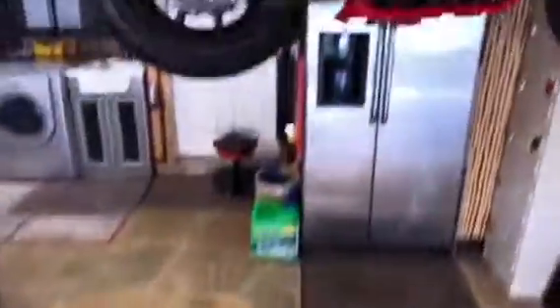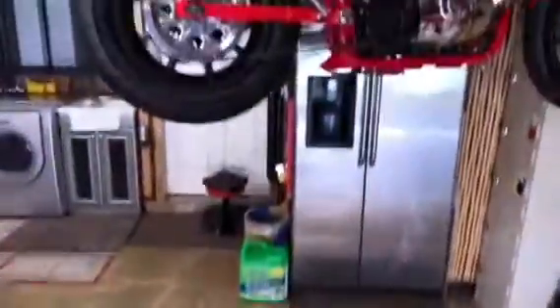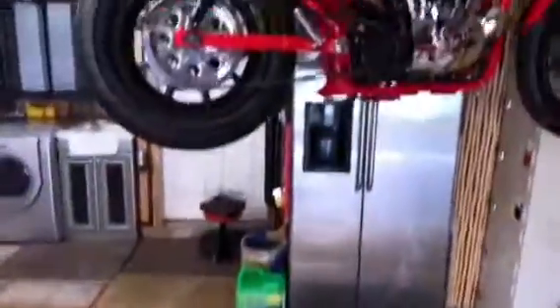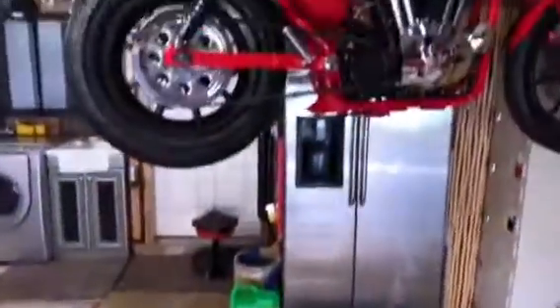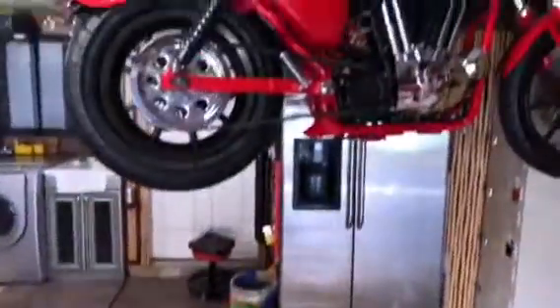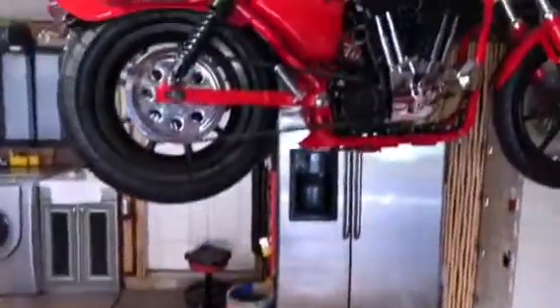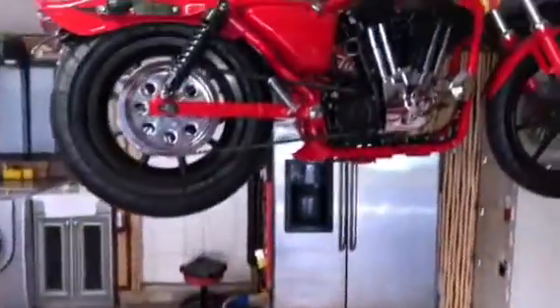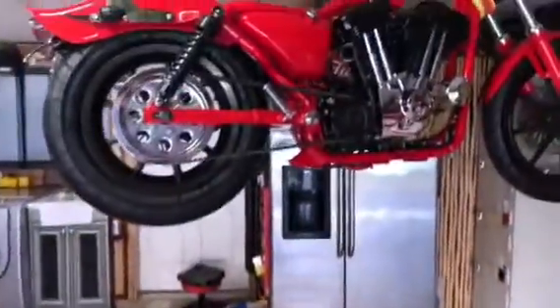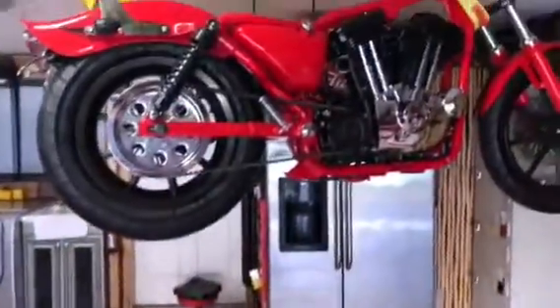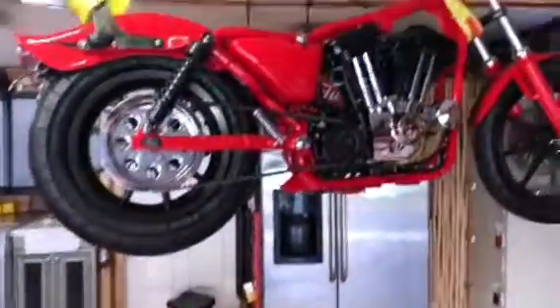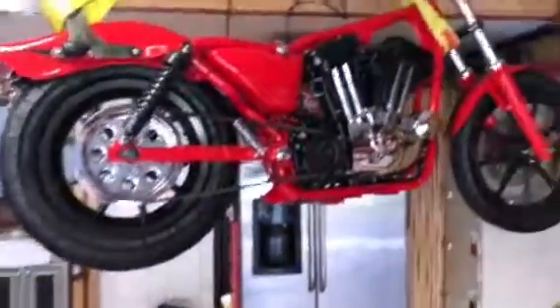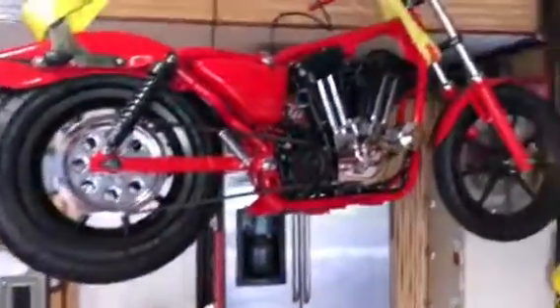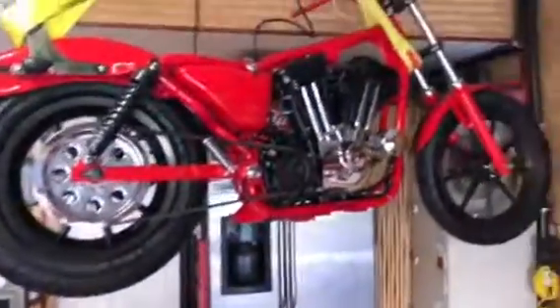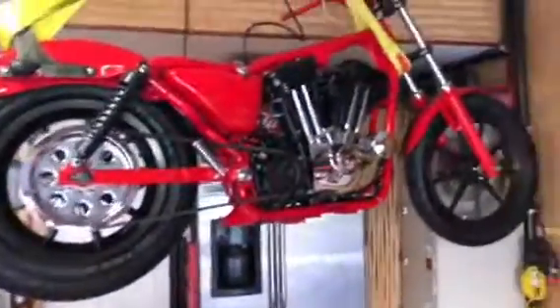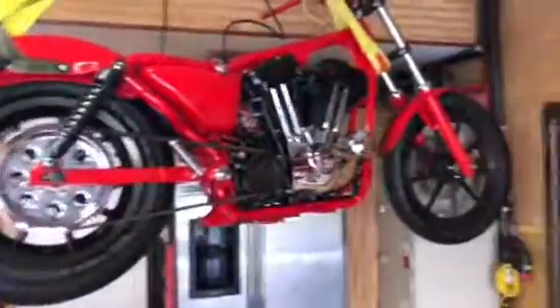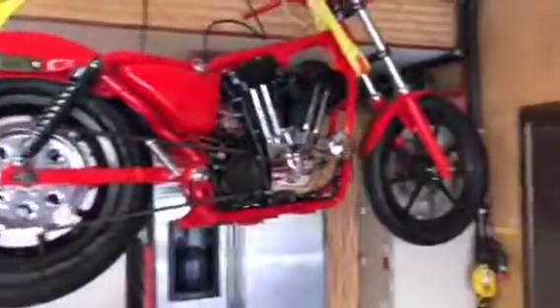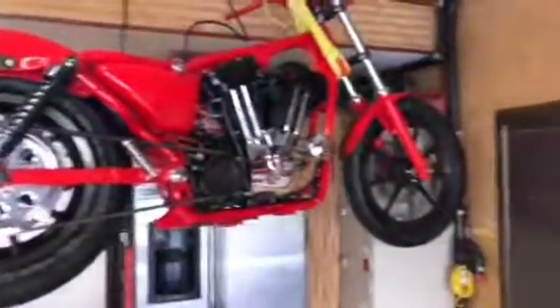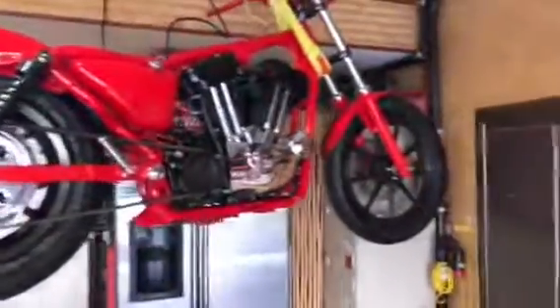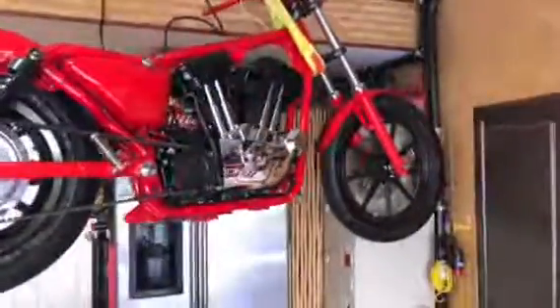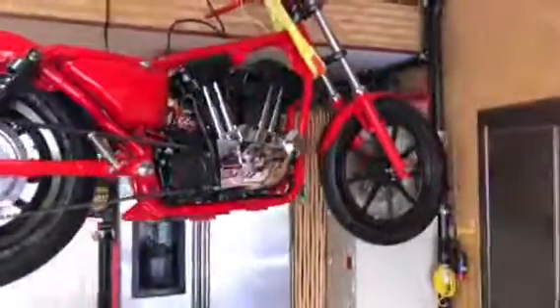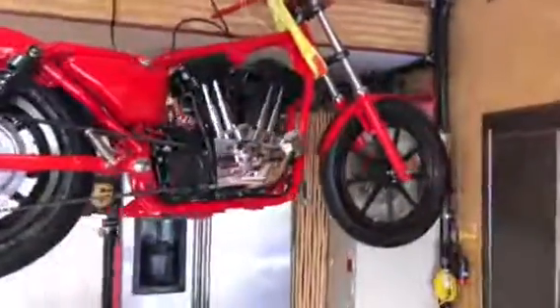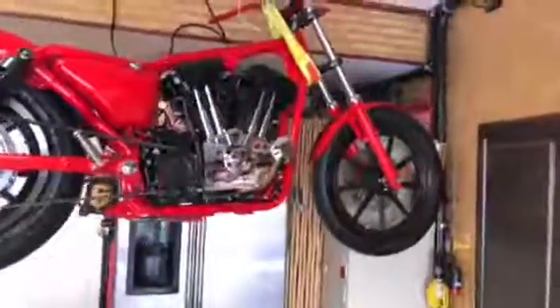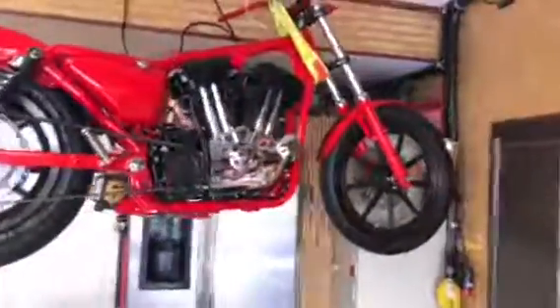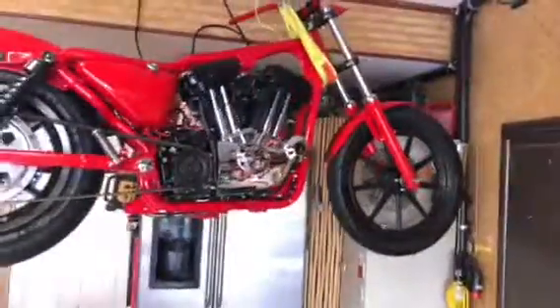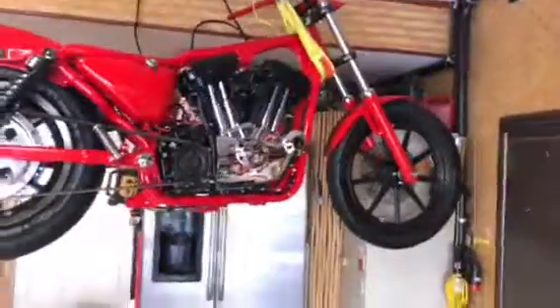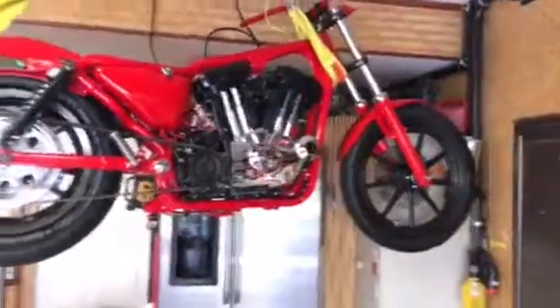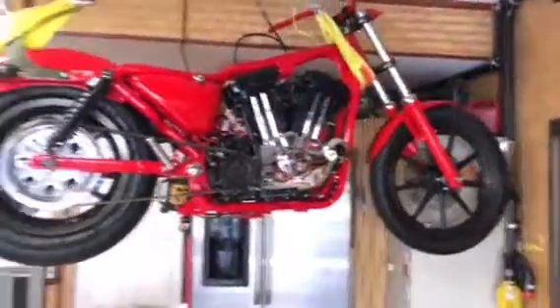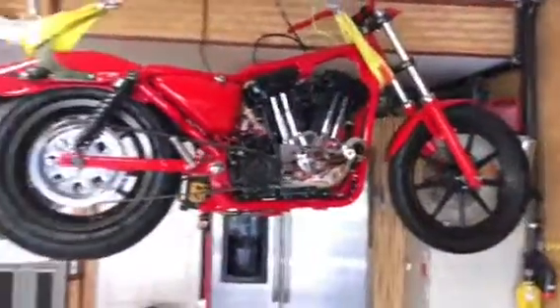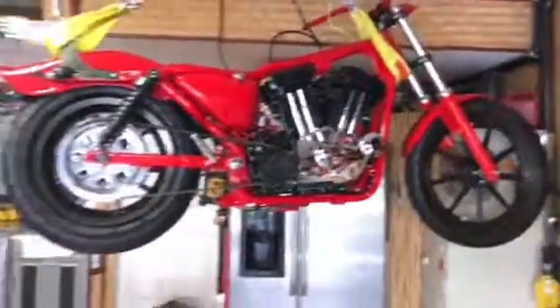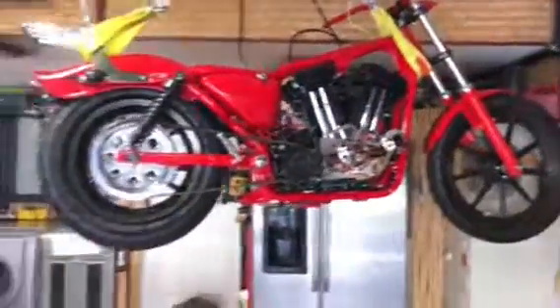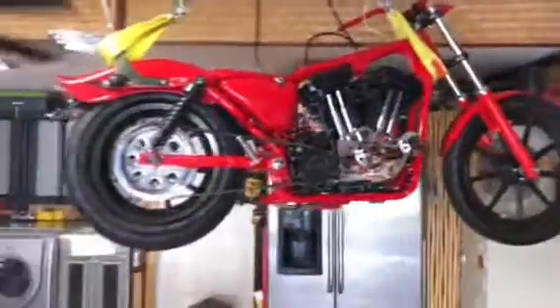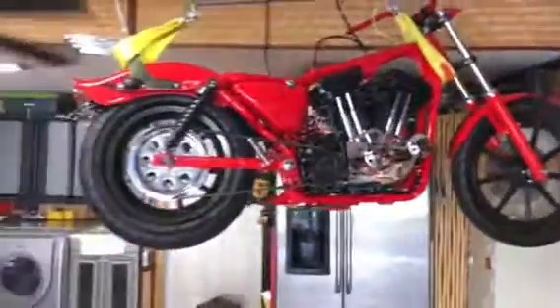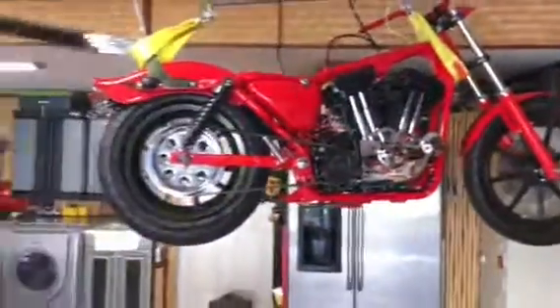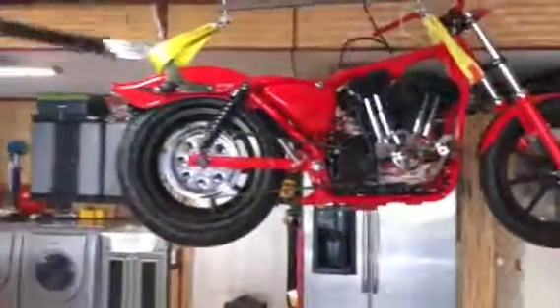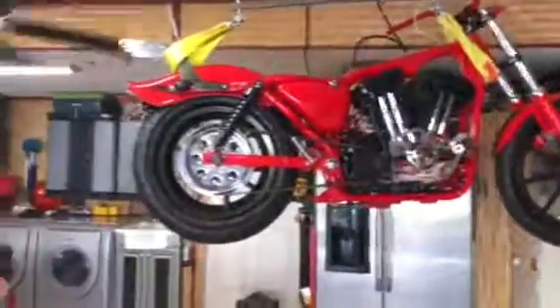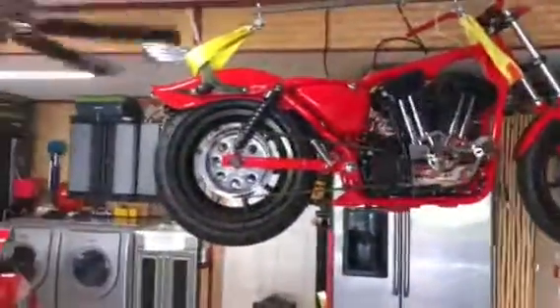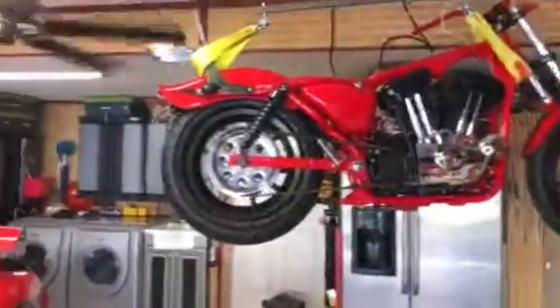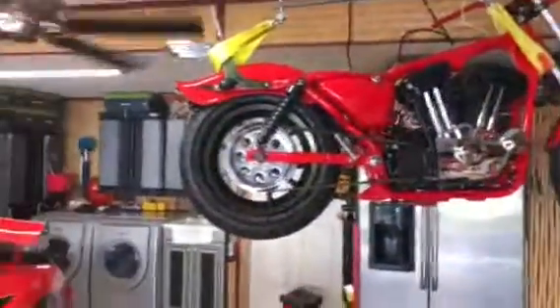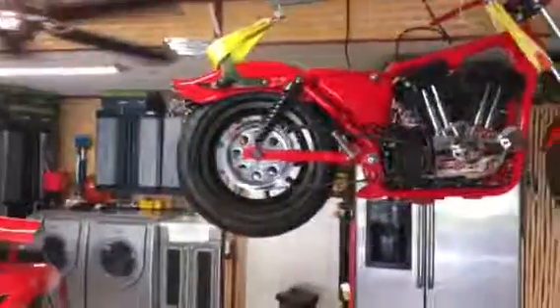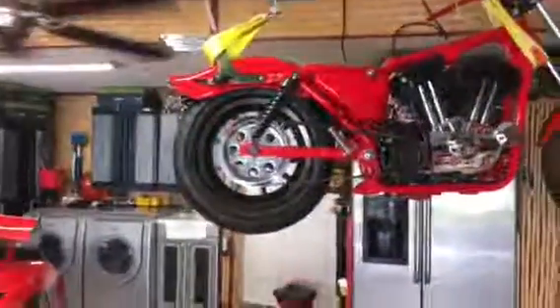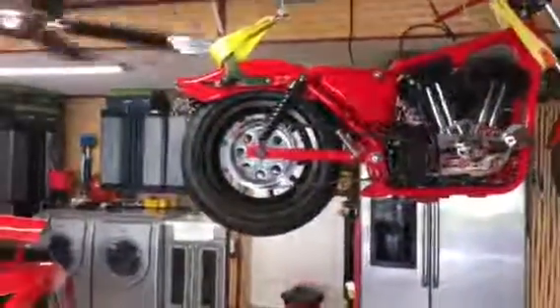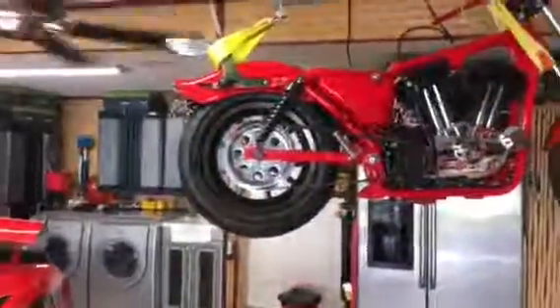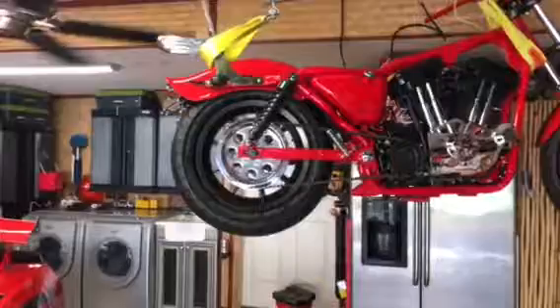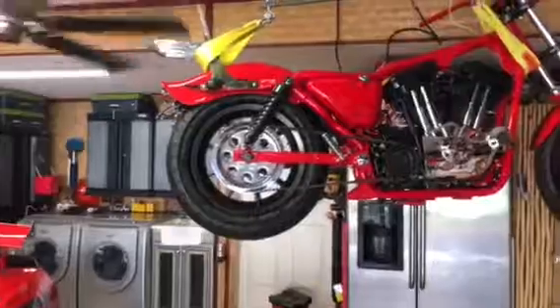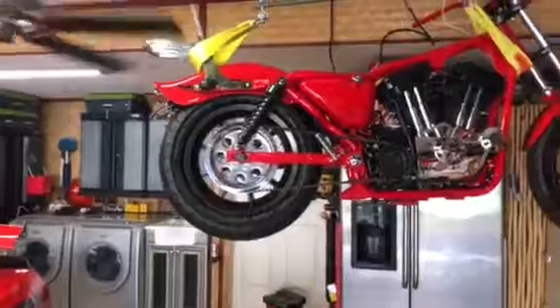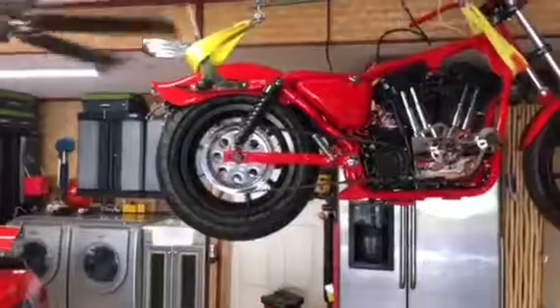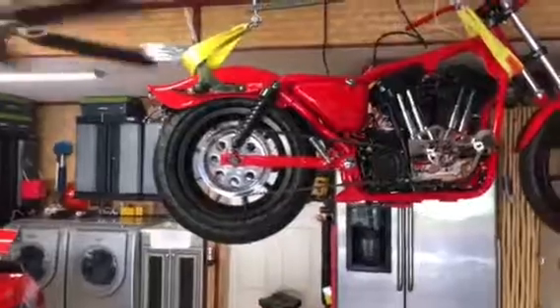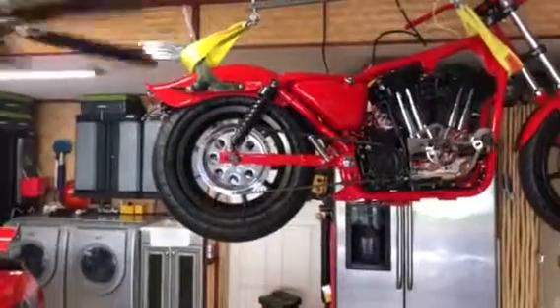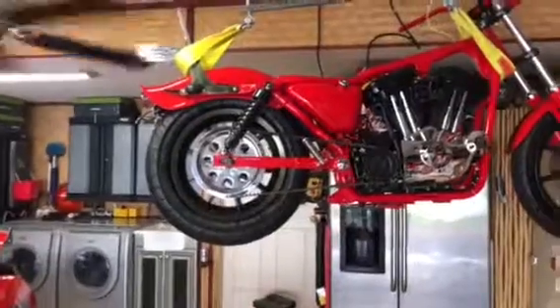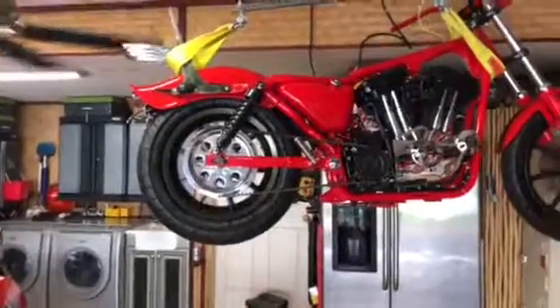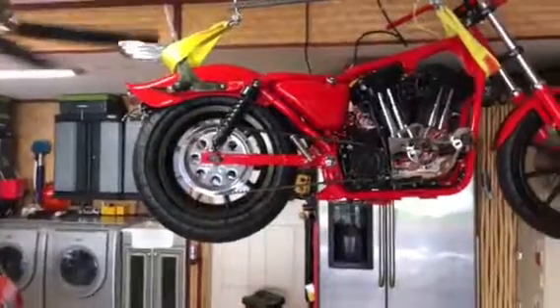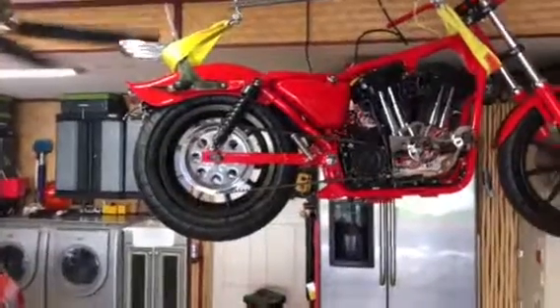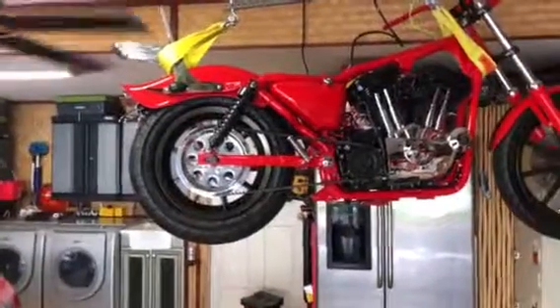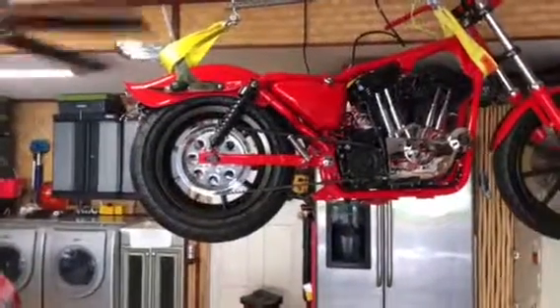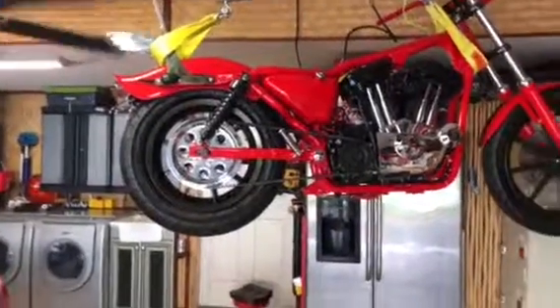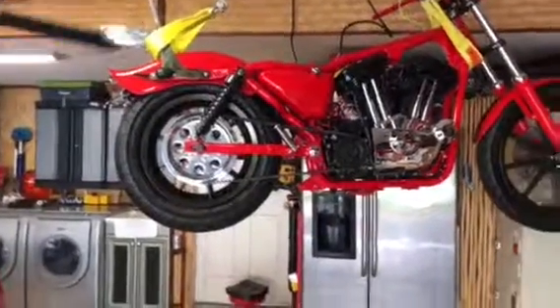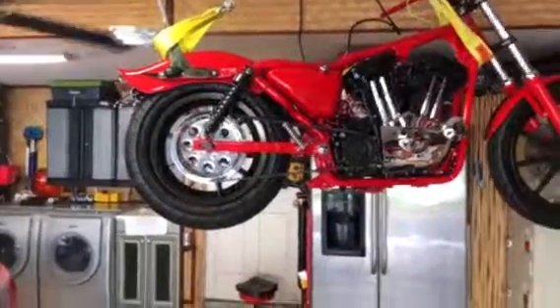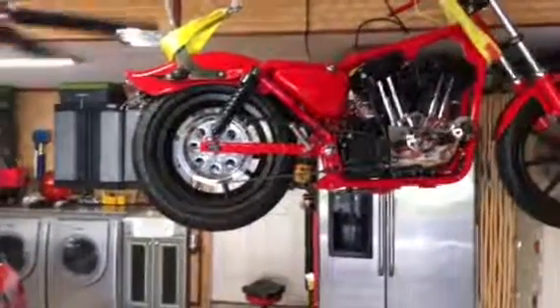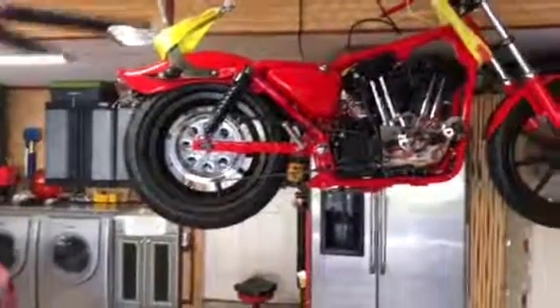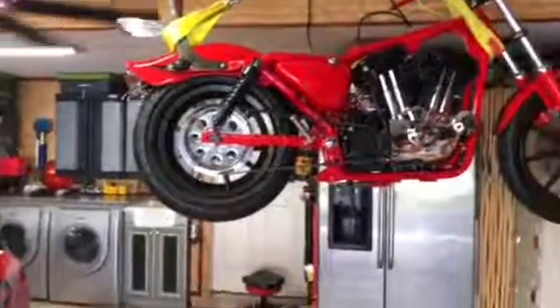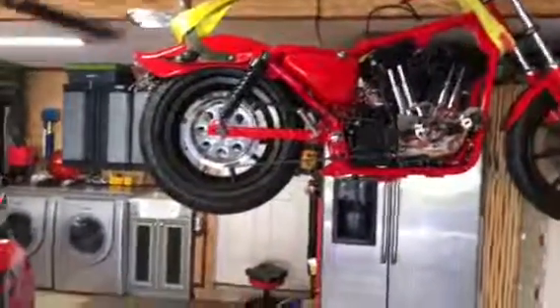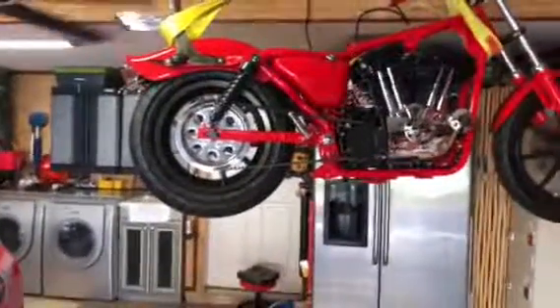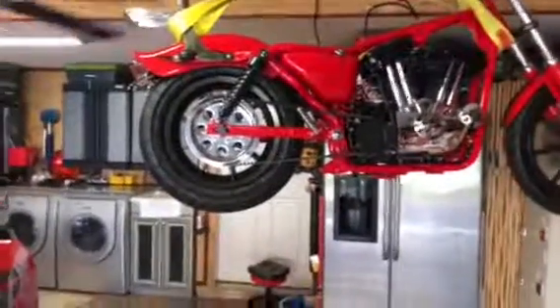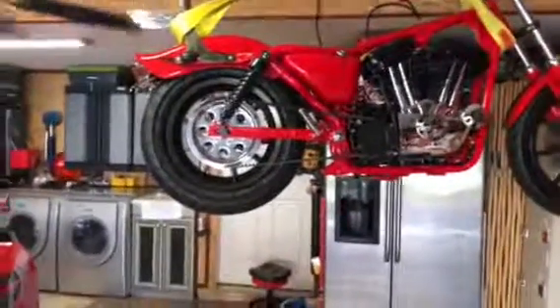Now I have to decide where to put LEDs on this. I think maybe underneath the rear fender.